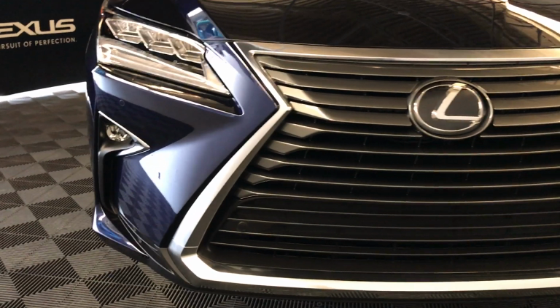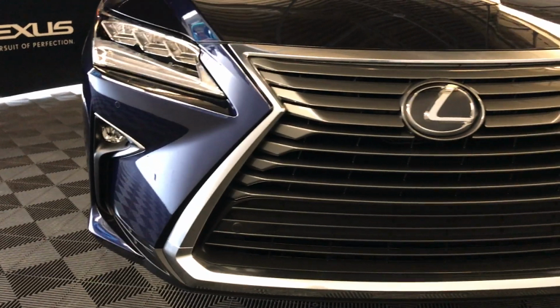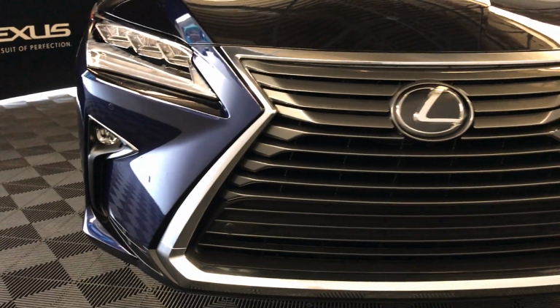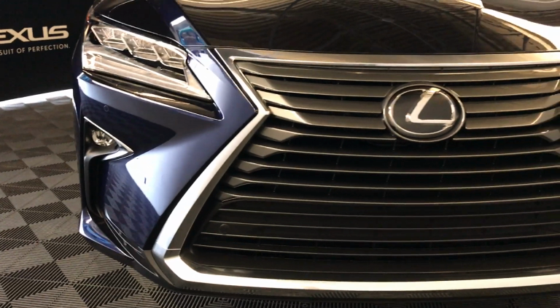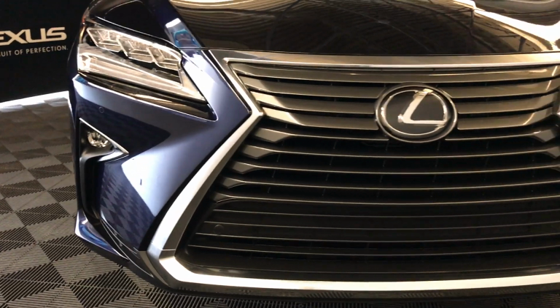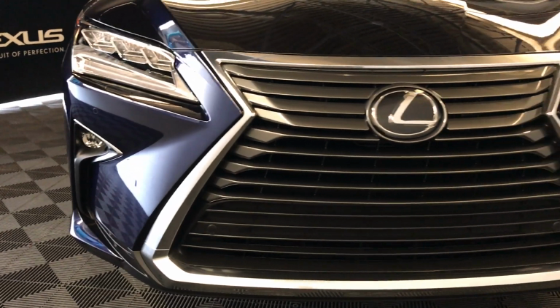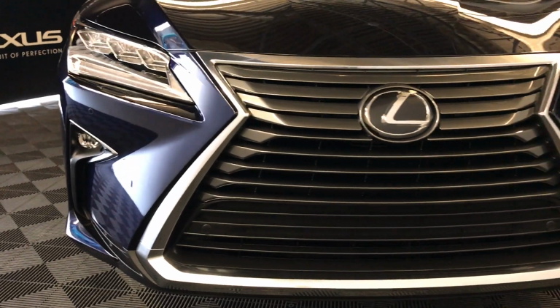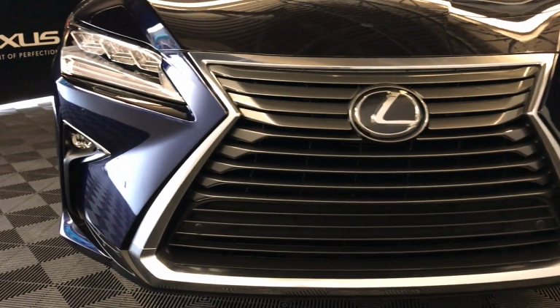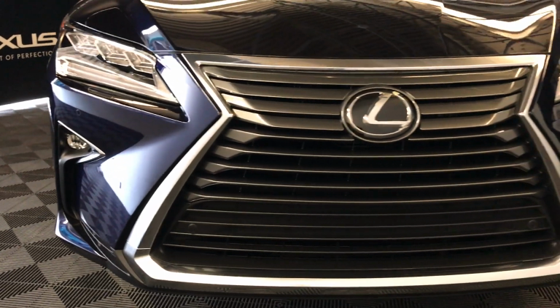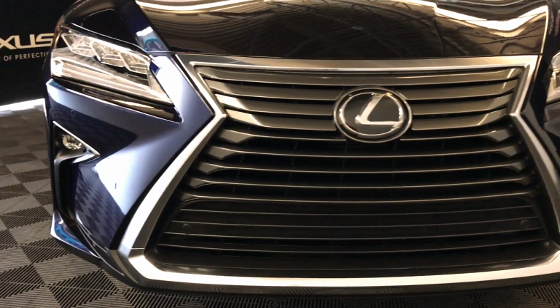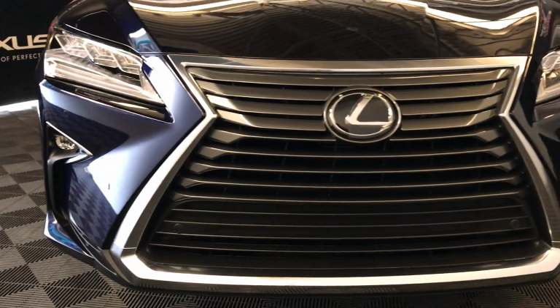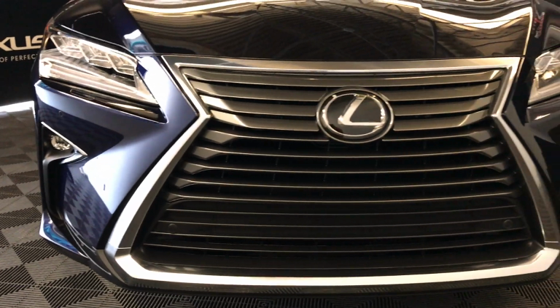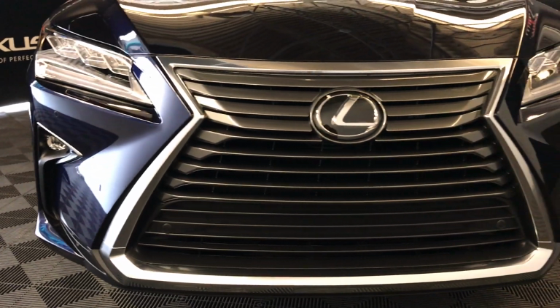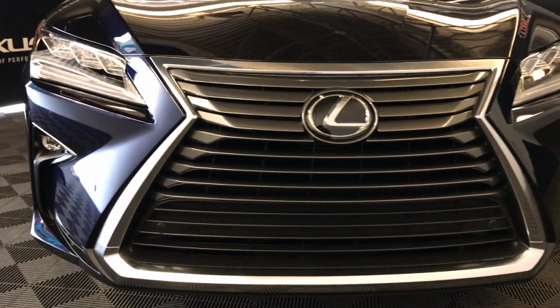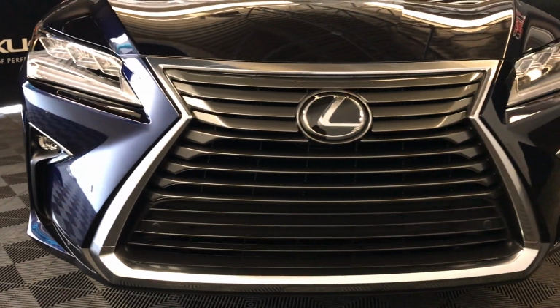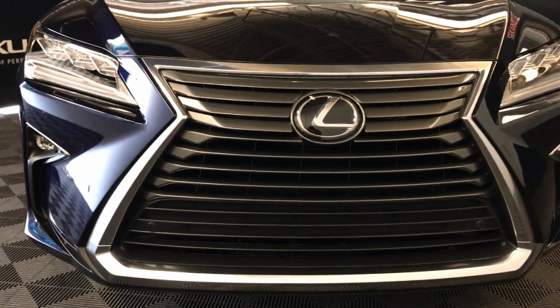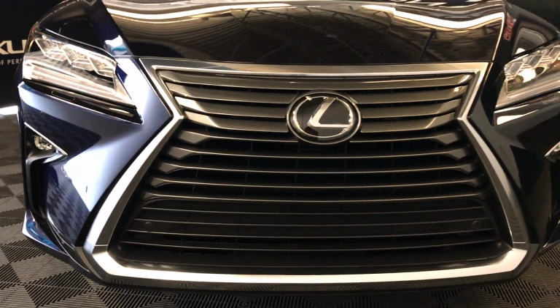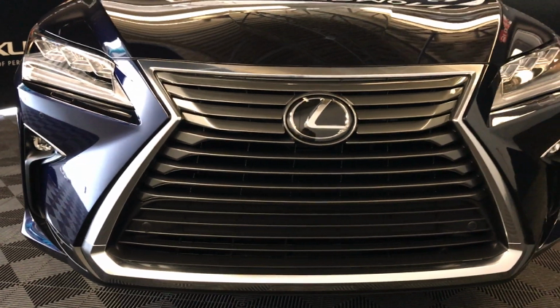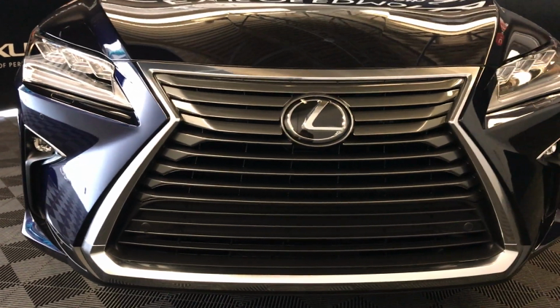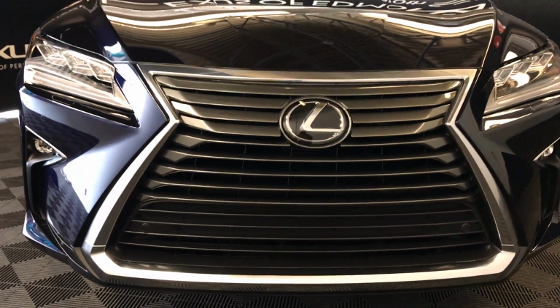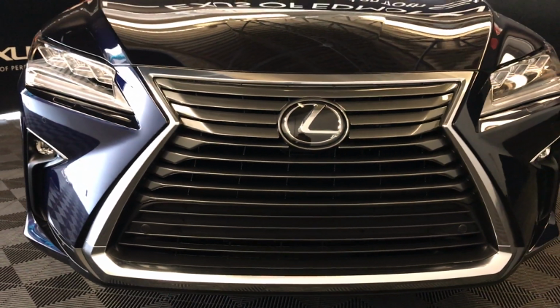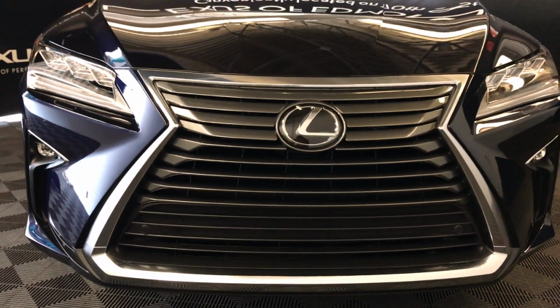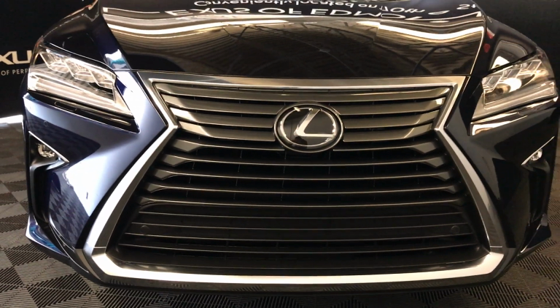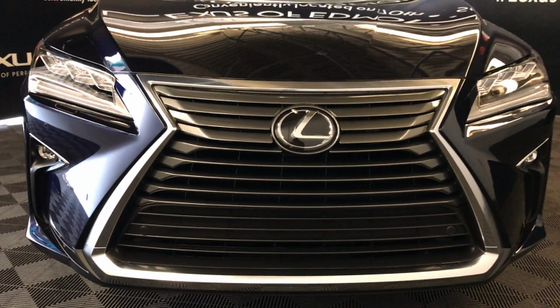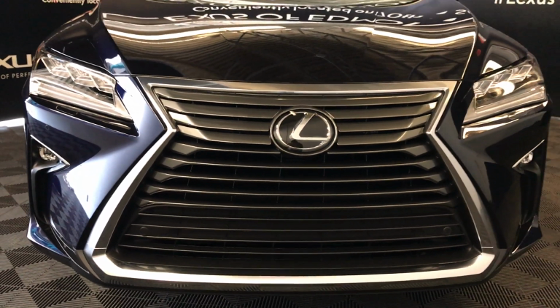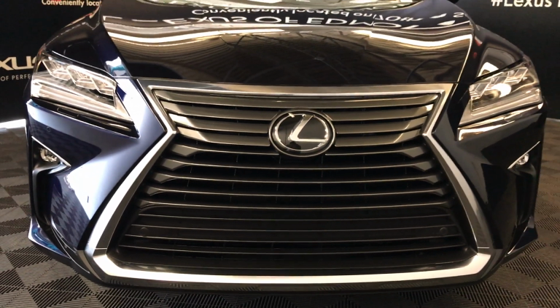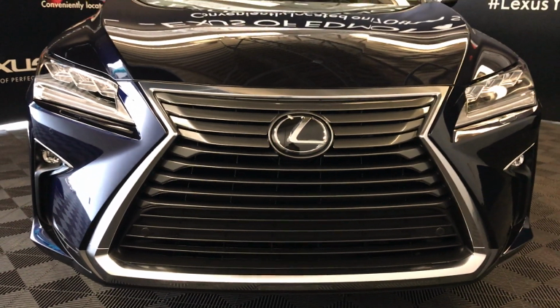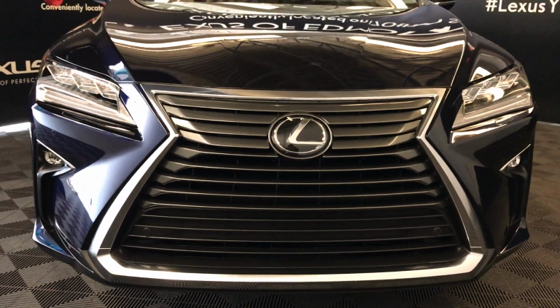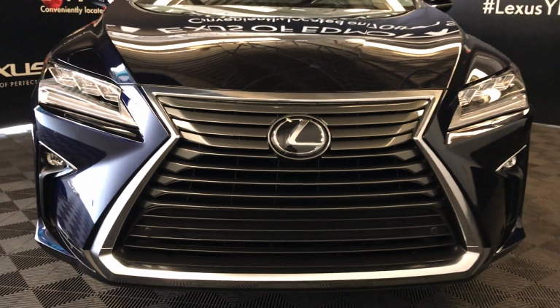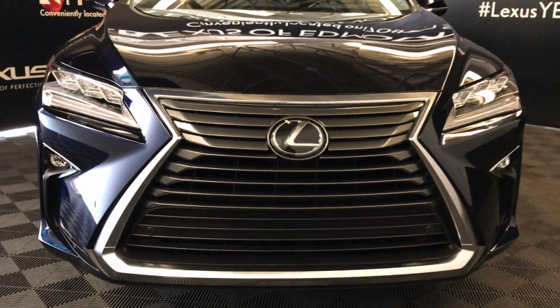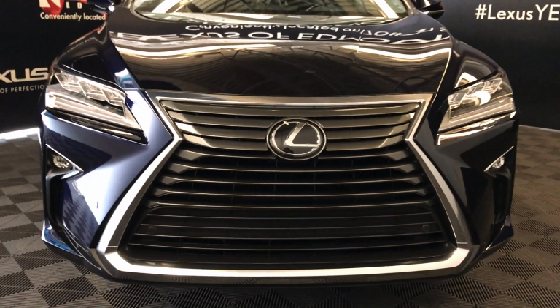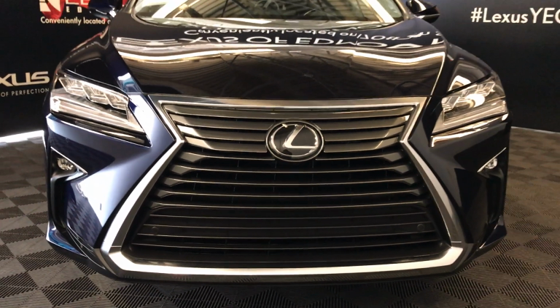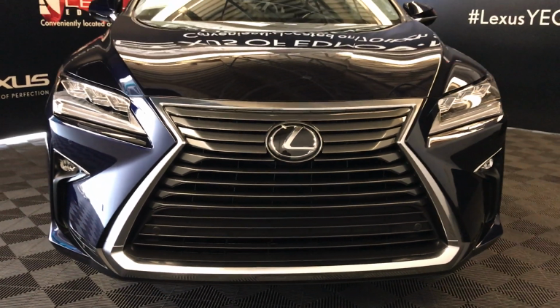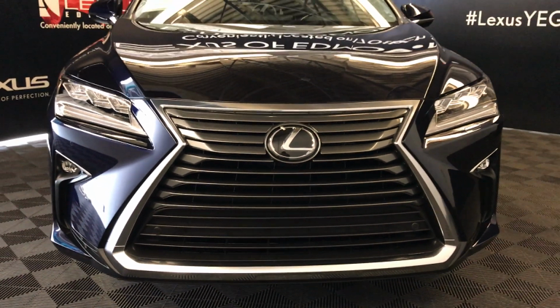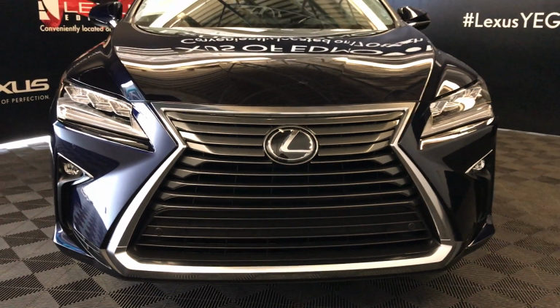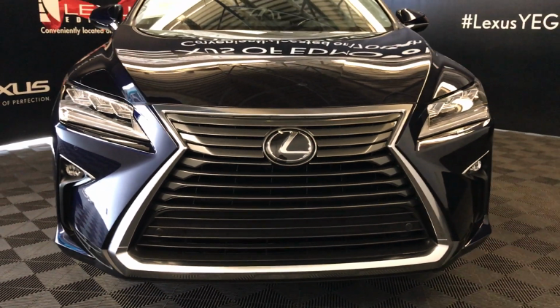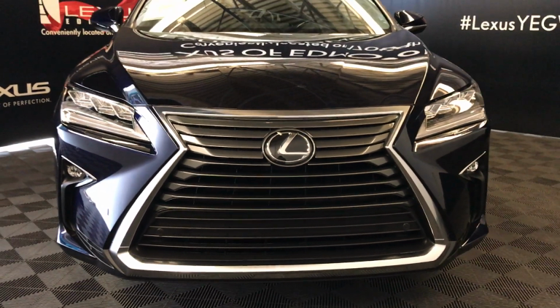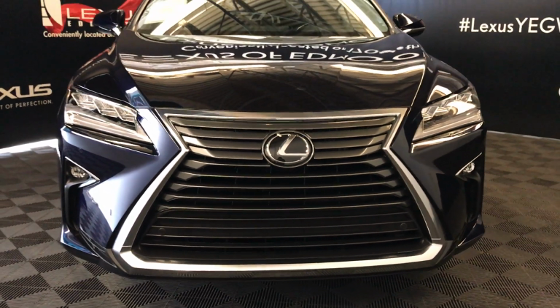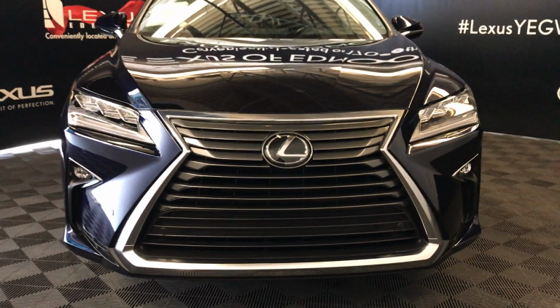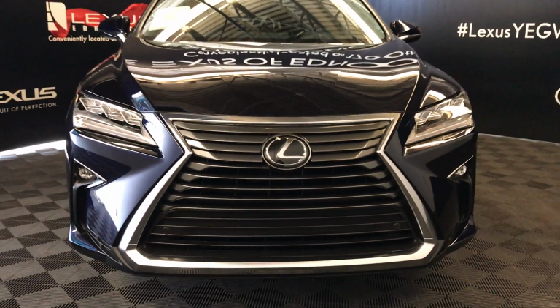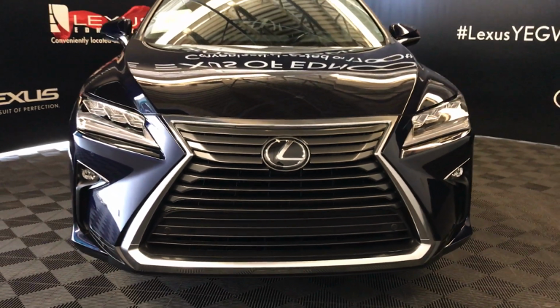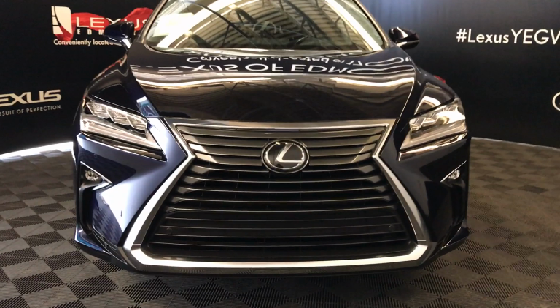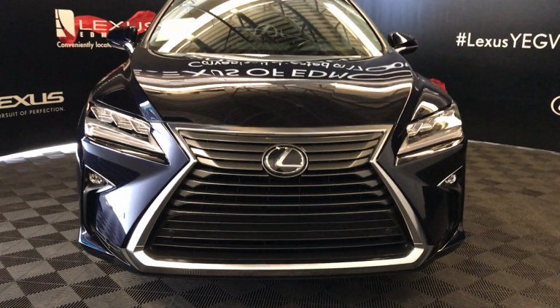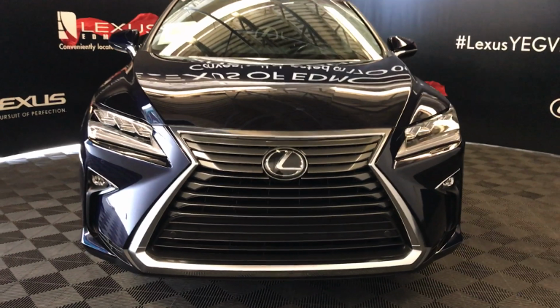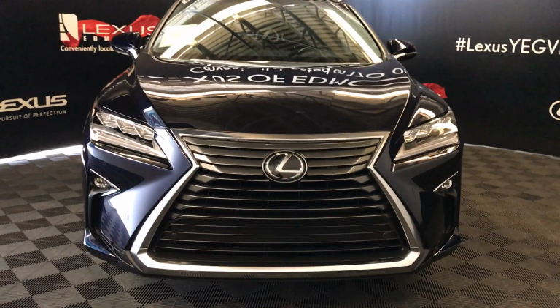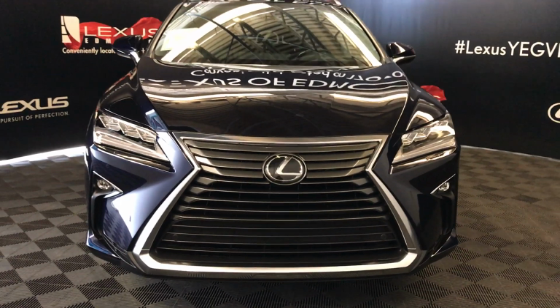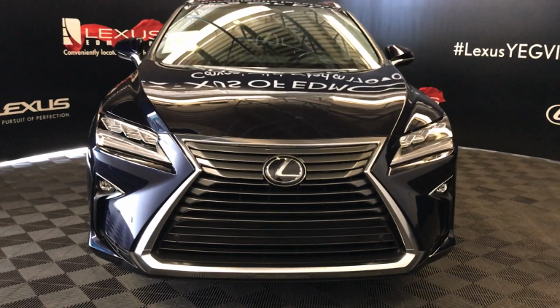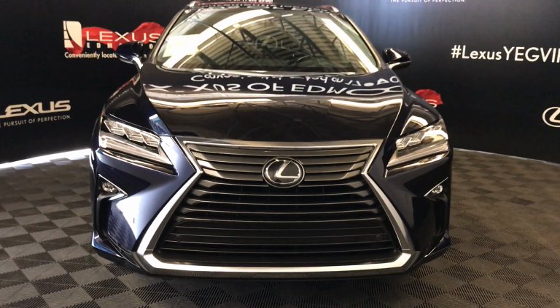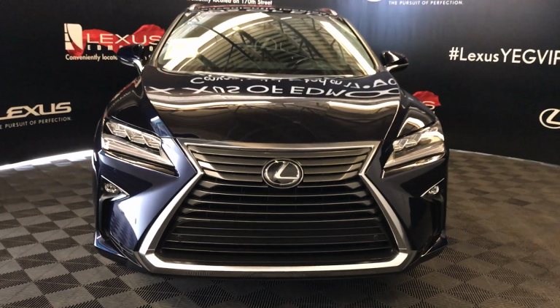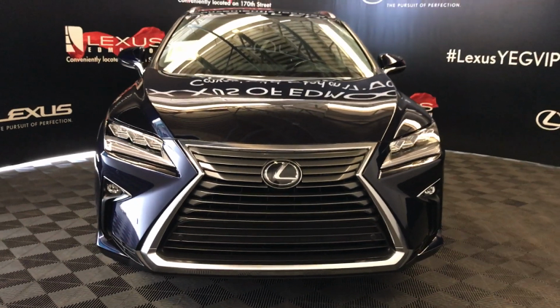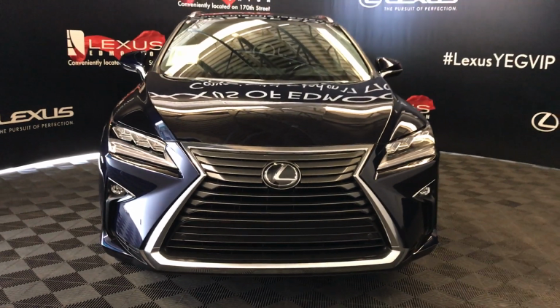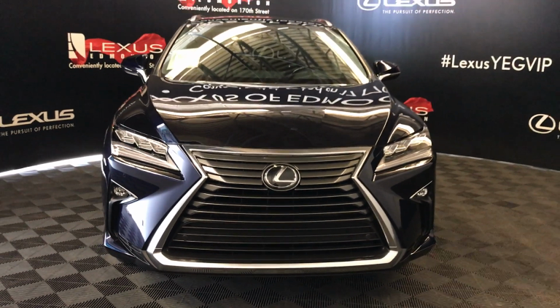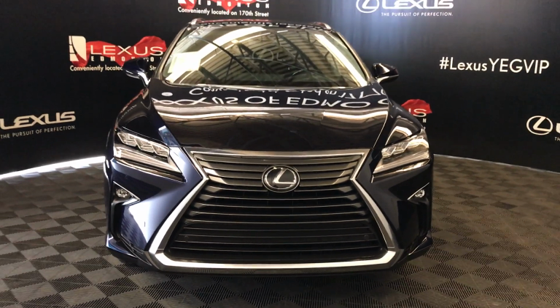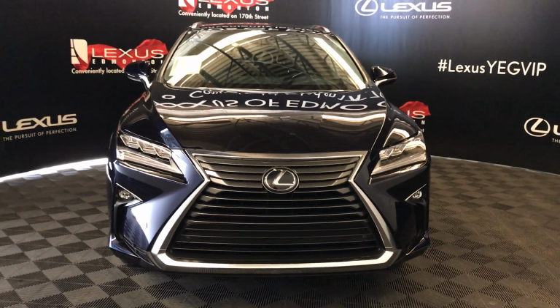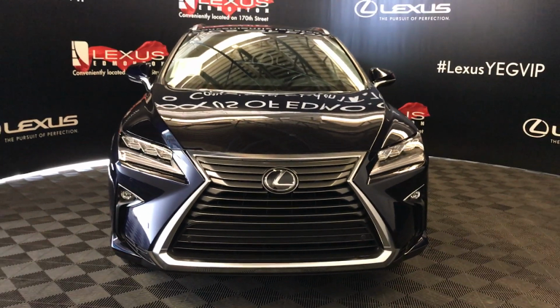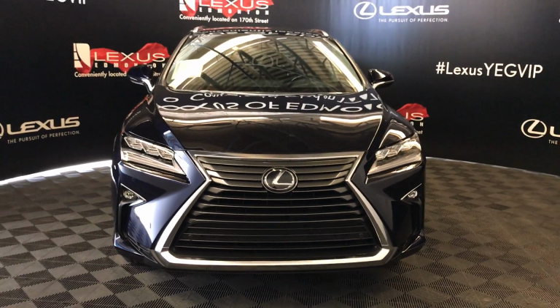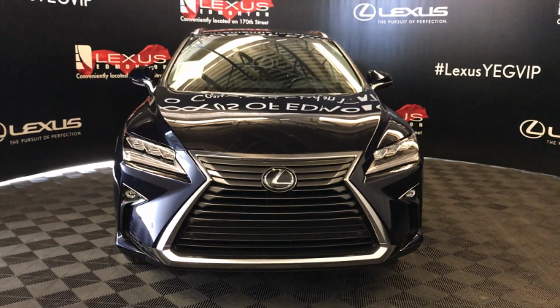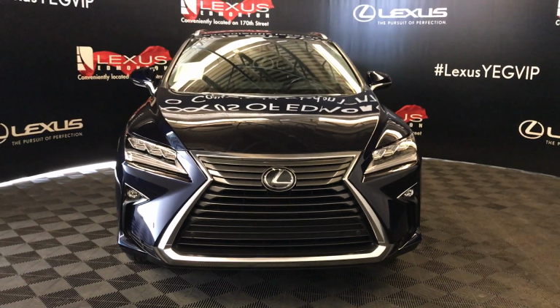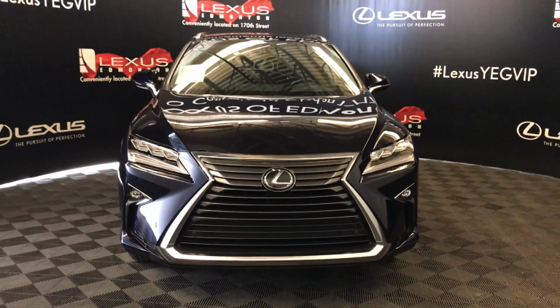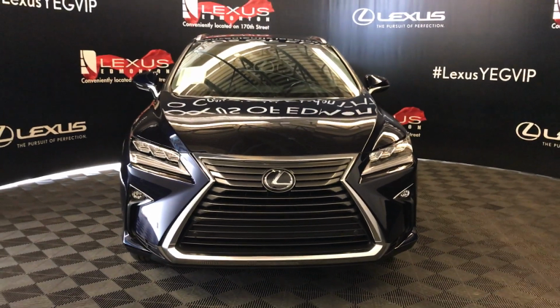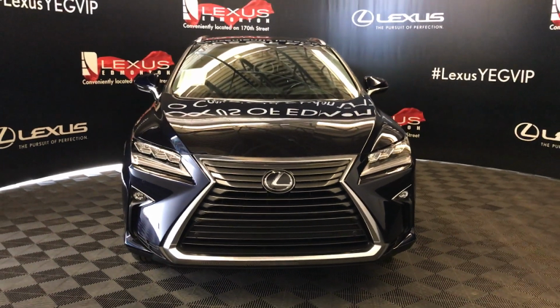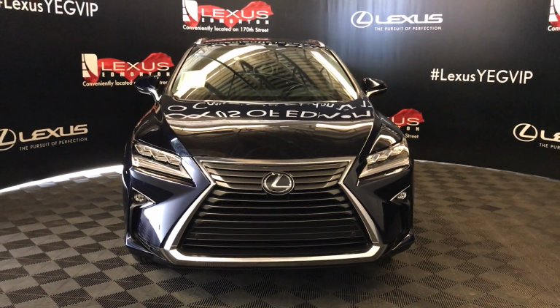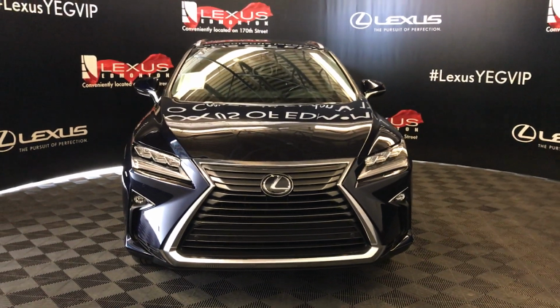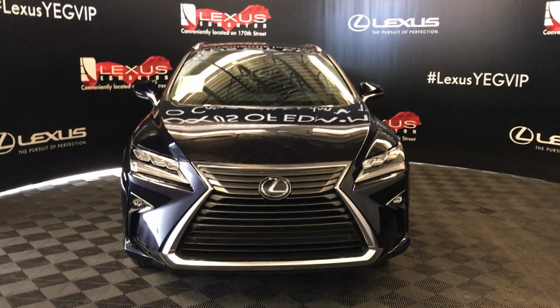And so much more. So come on down to Lexus of Edmonton and check out all the new 2019 RXs.